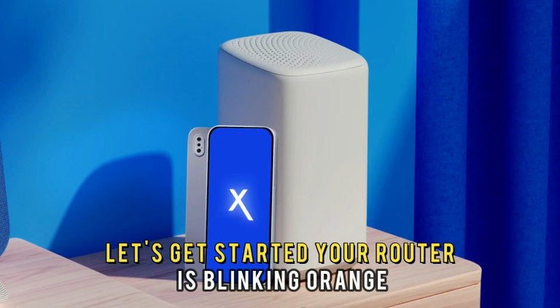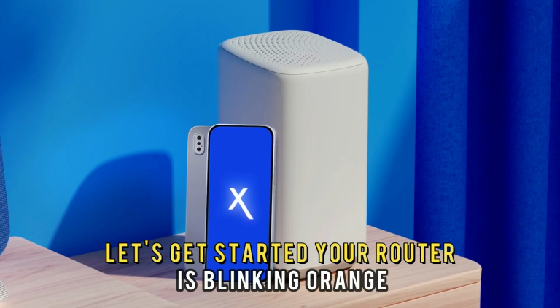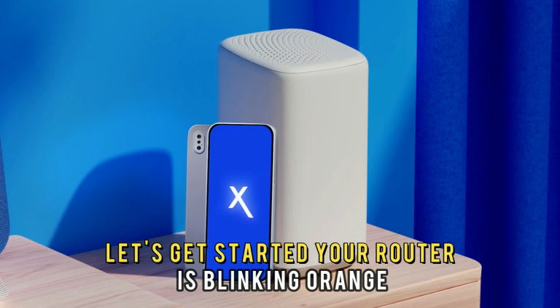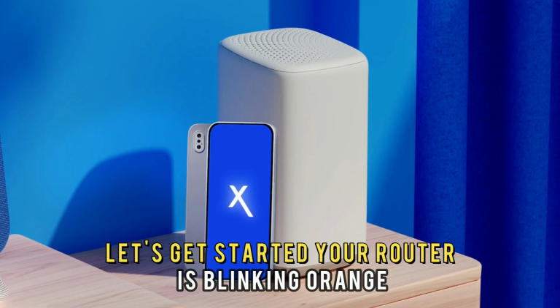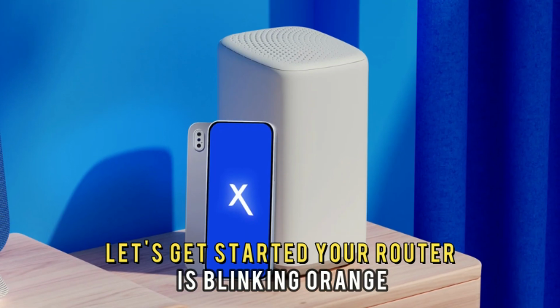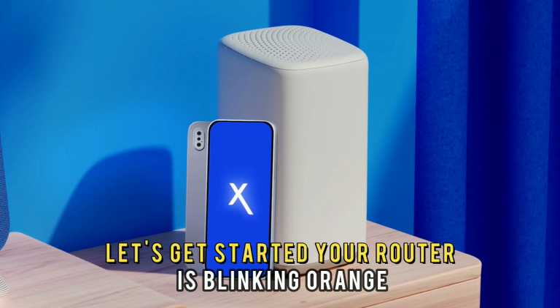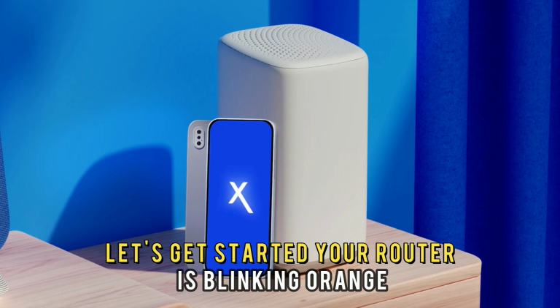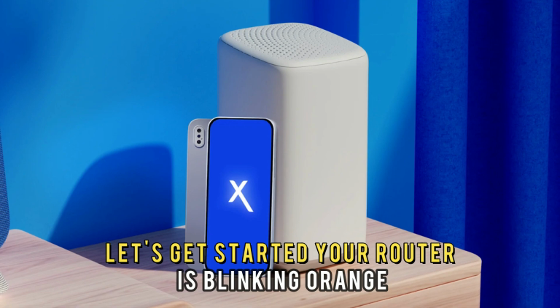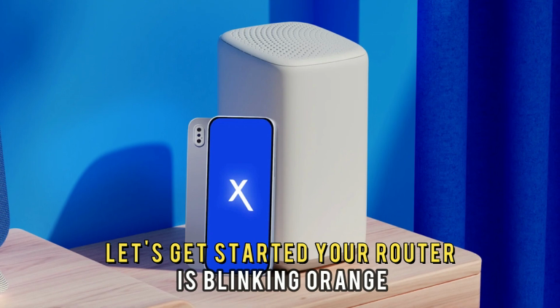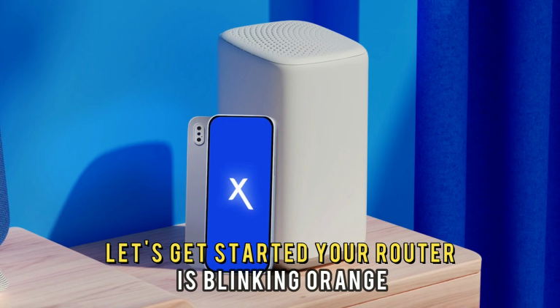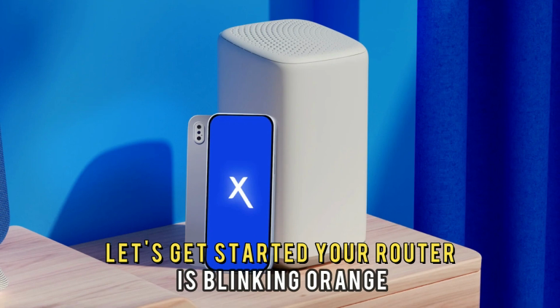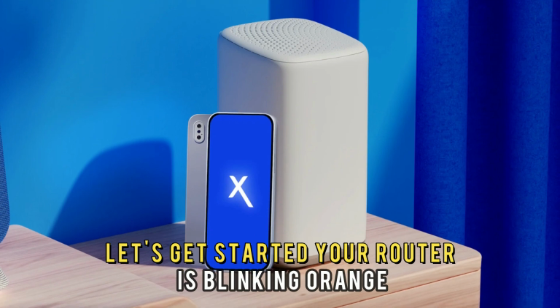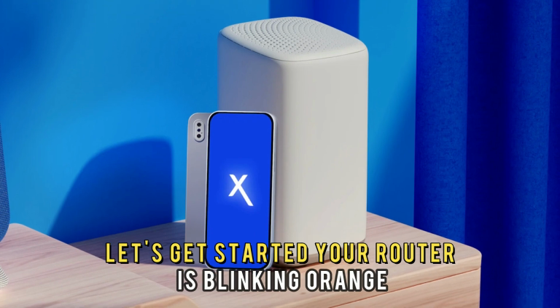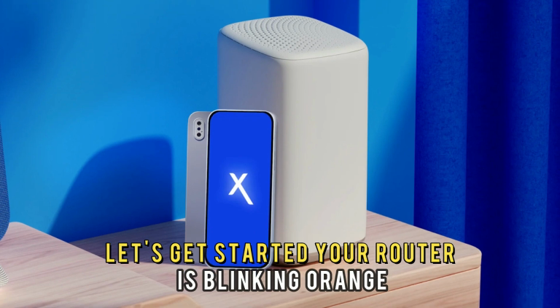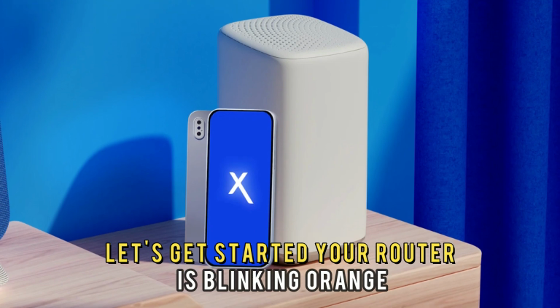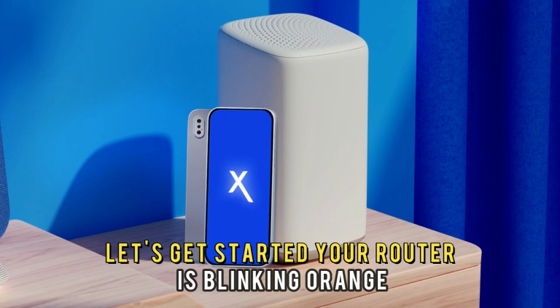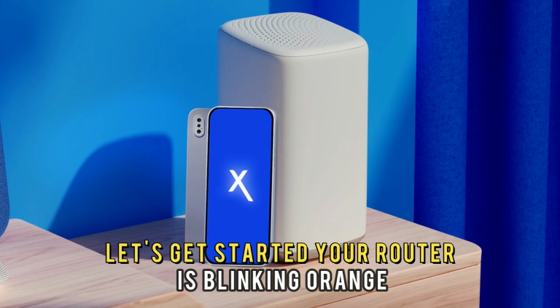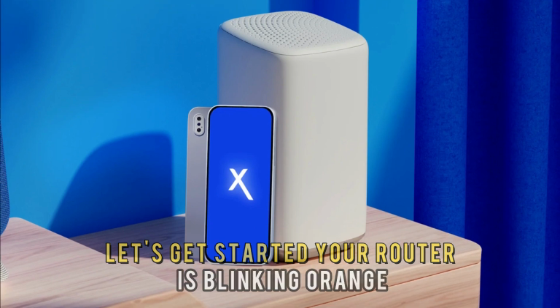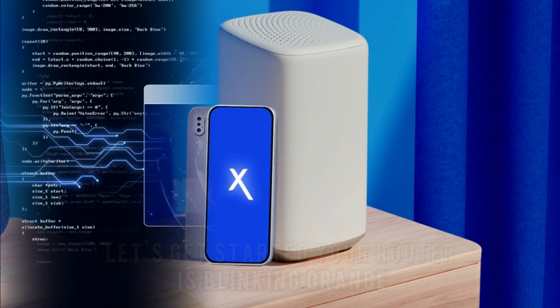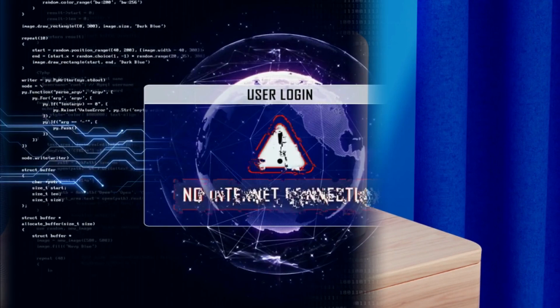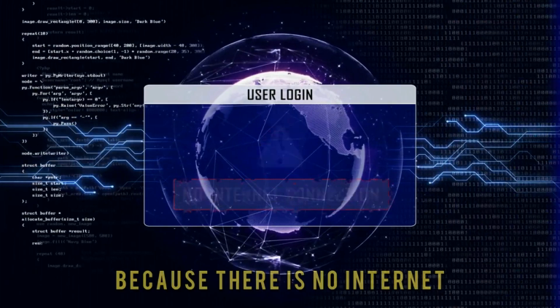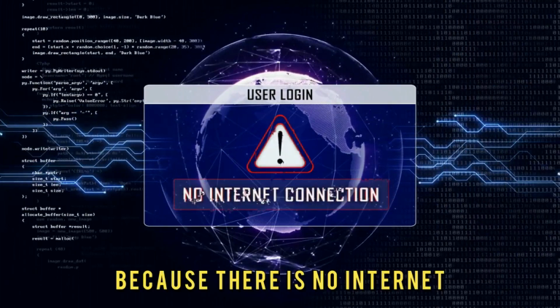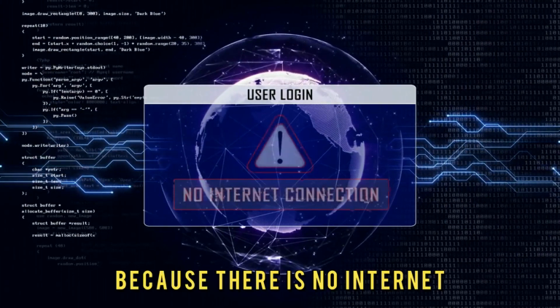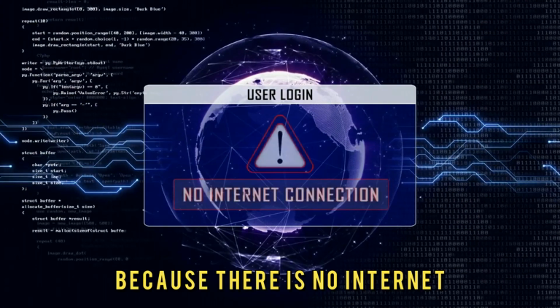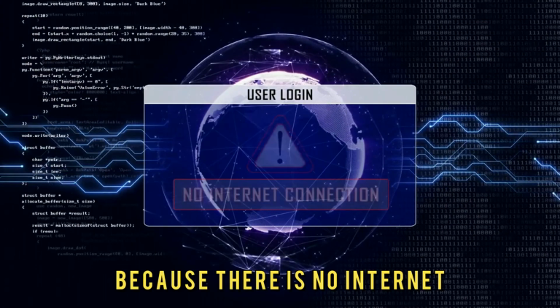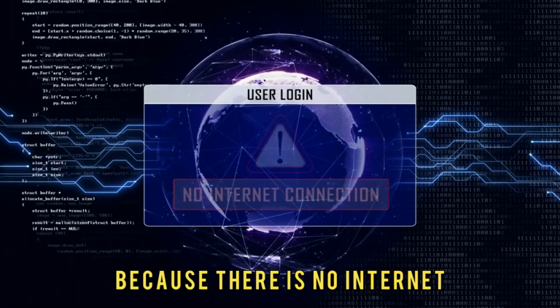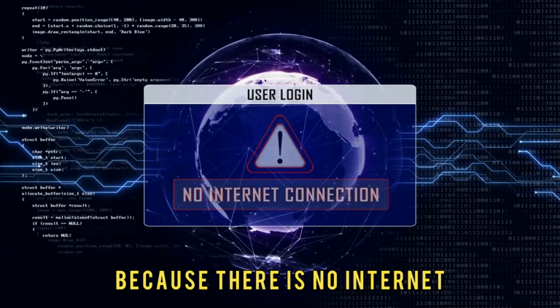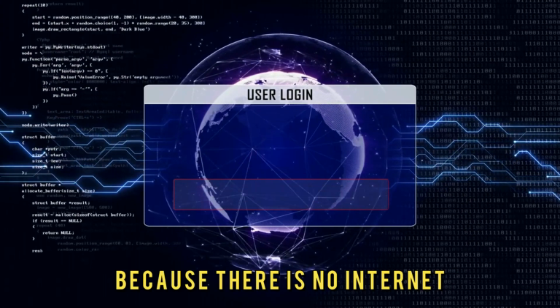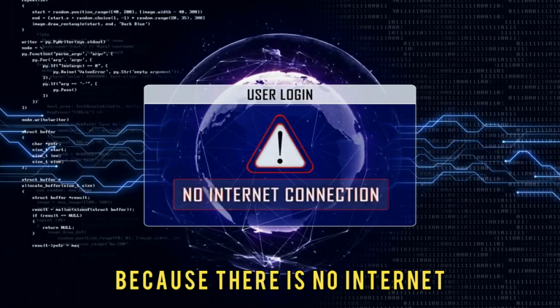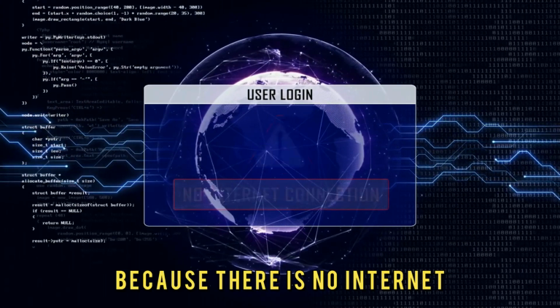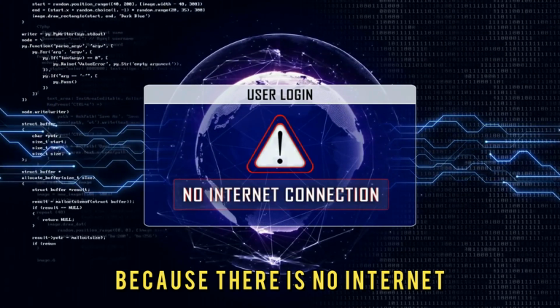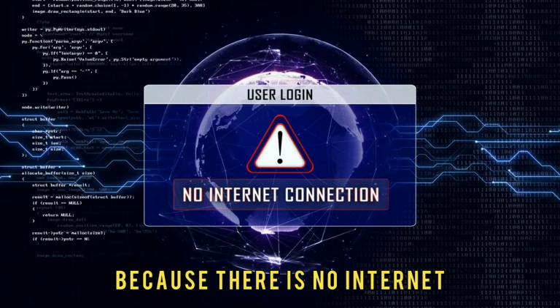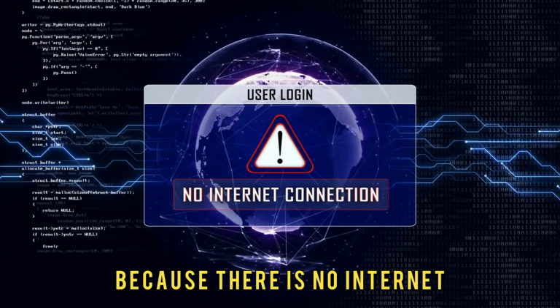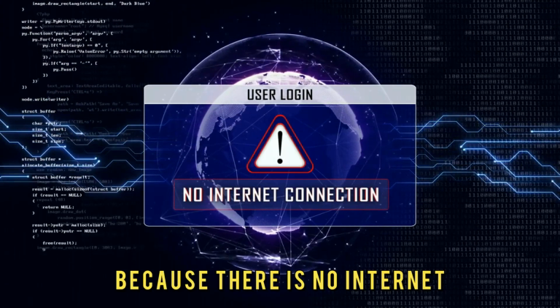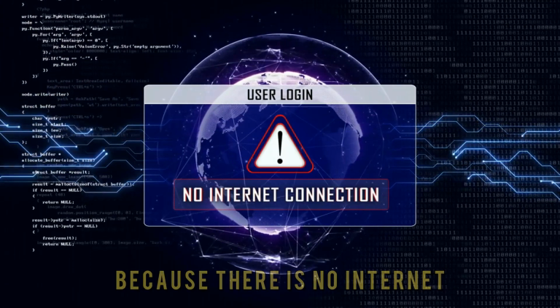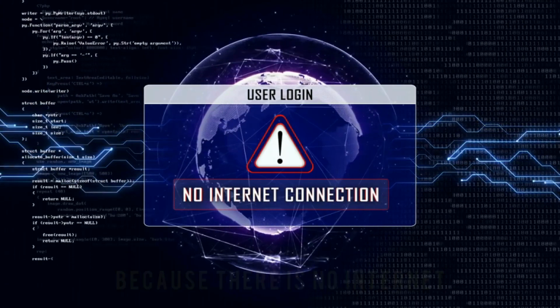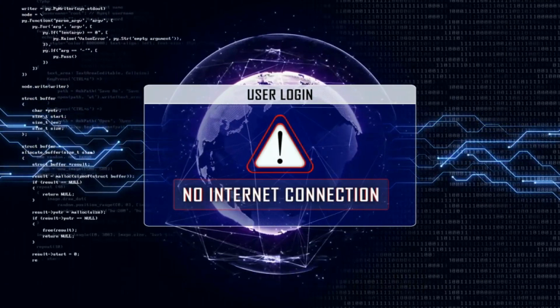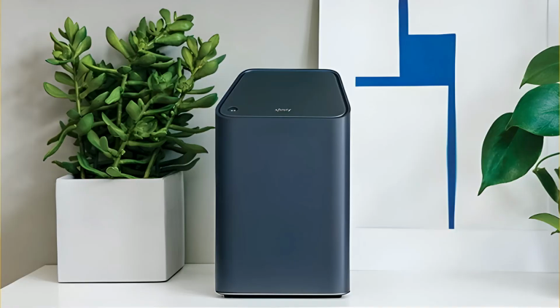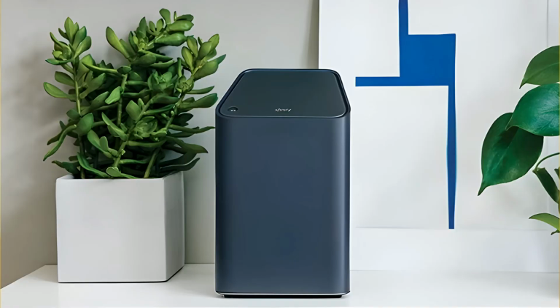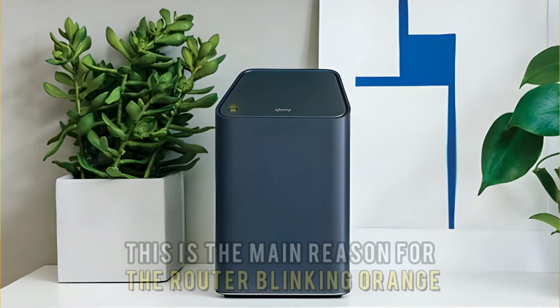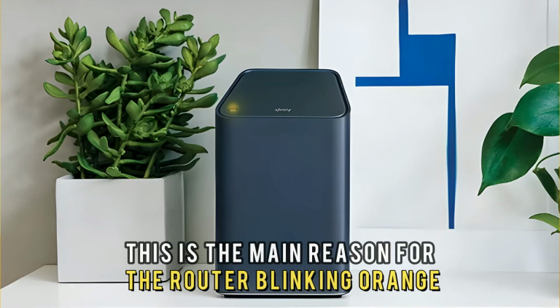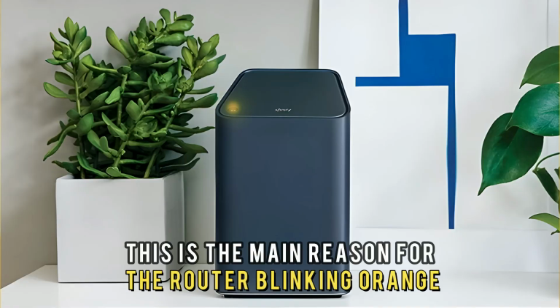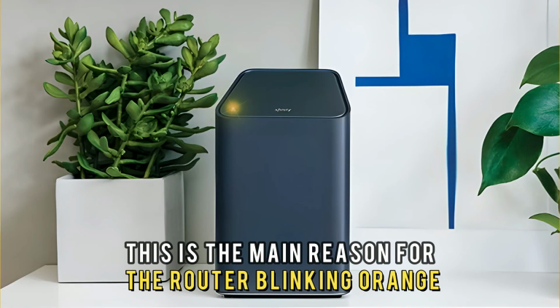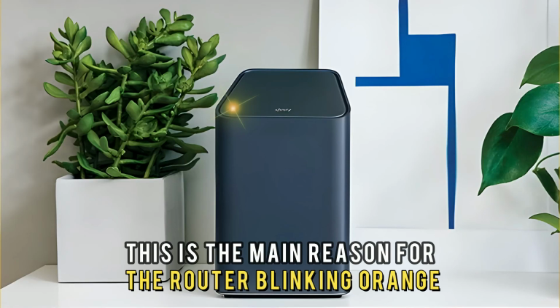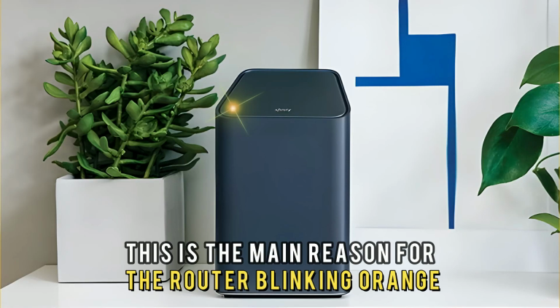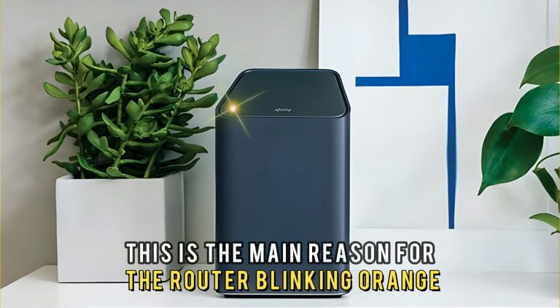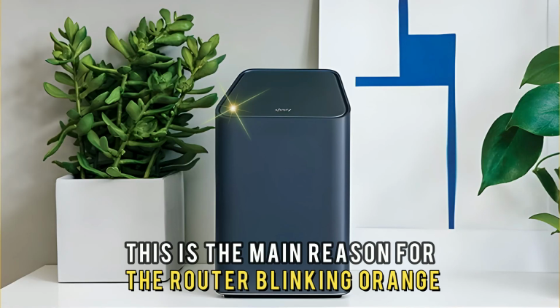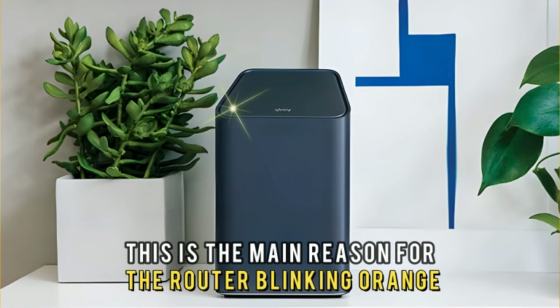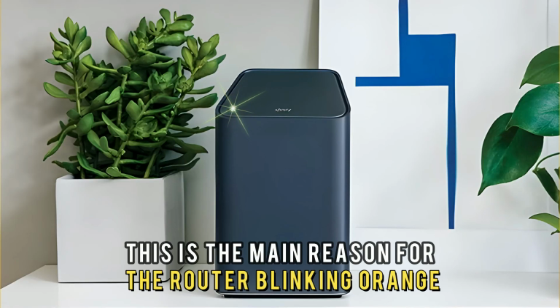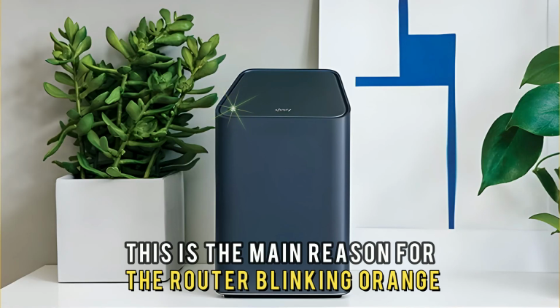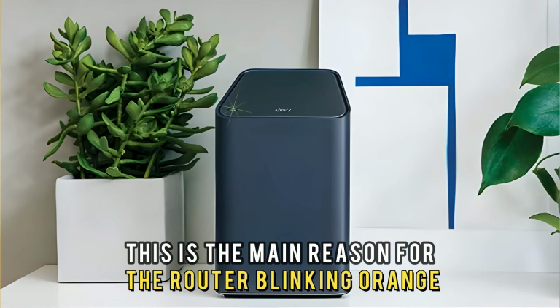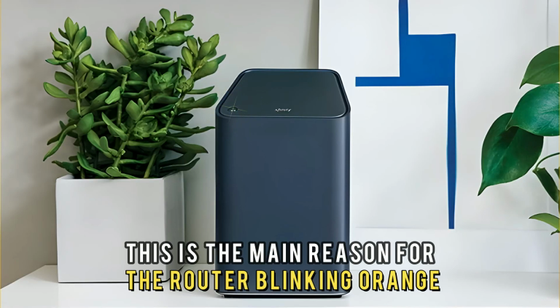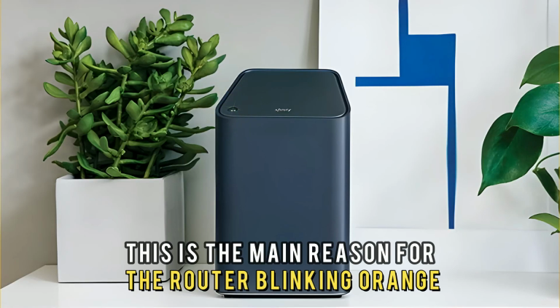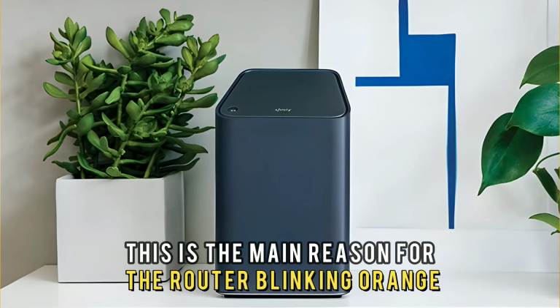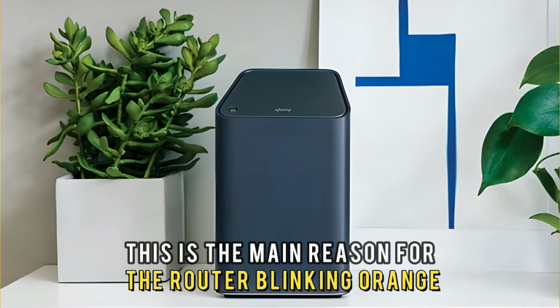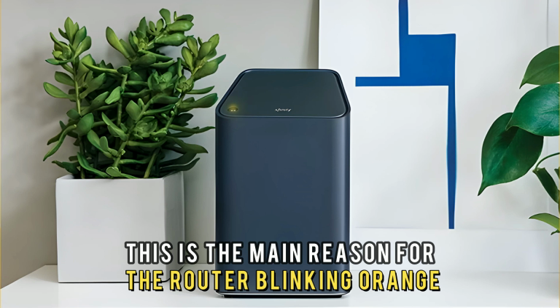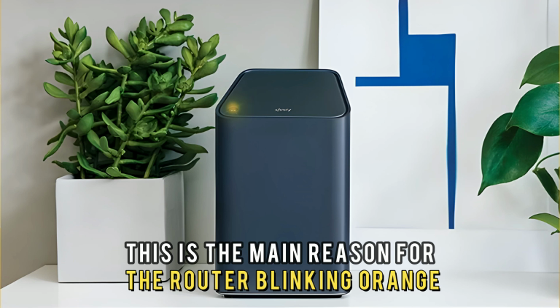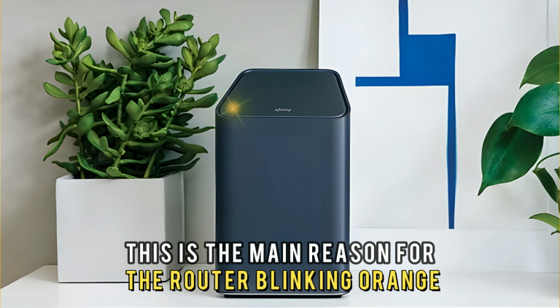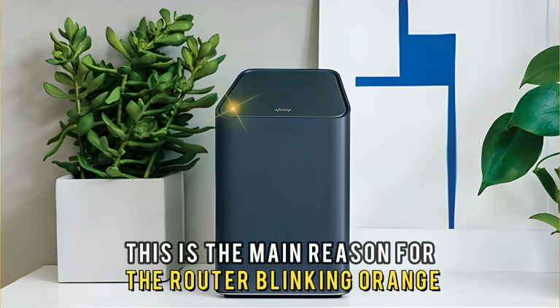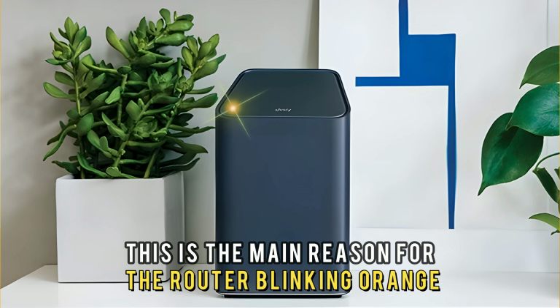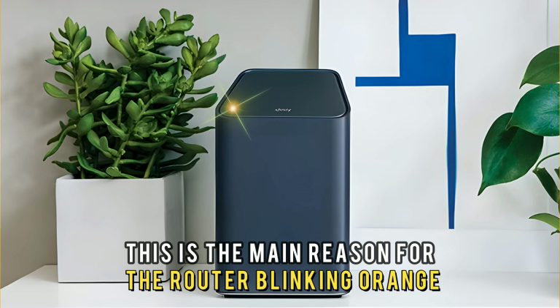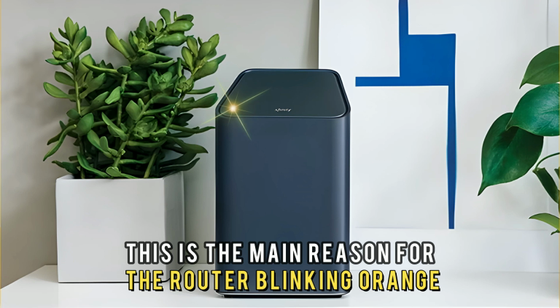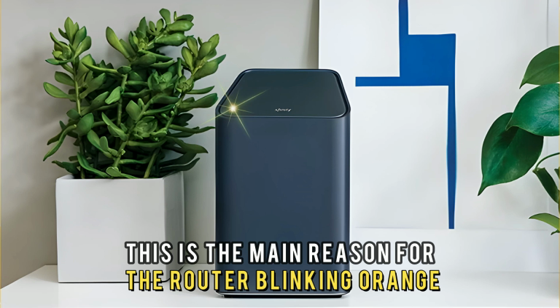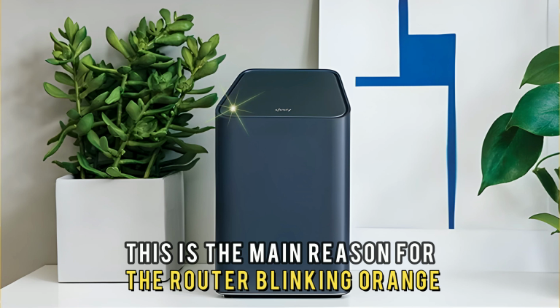Your router is blinking orange because there is no internet. This is the main reason for the router blinking orange.